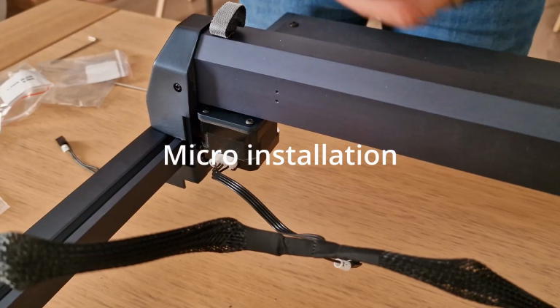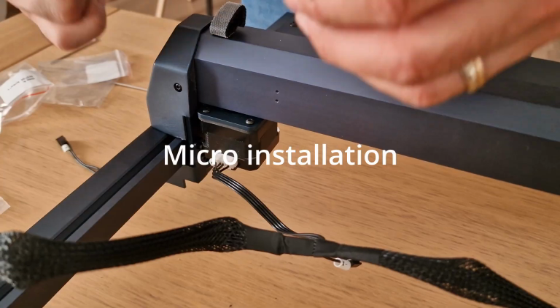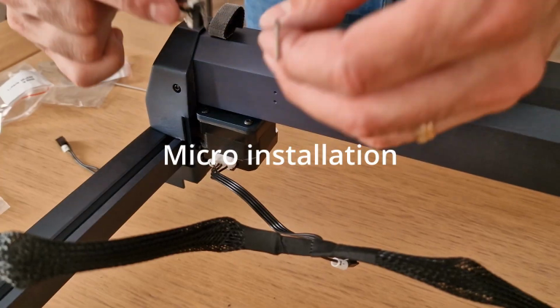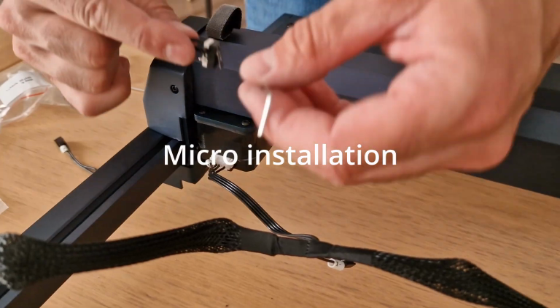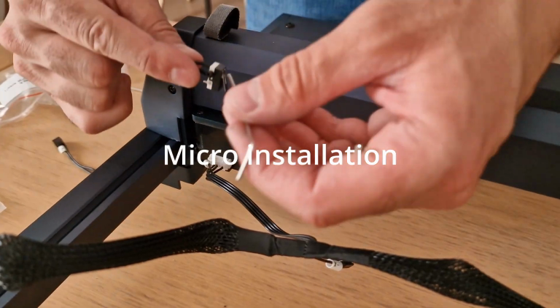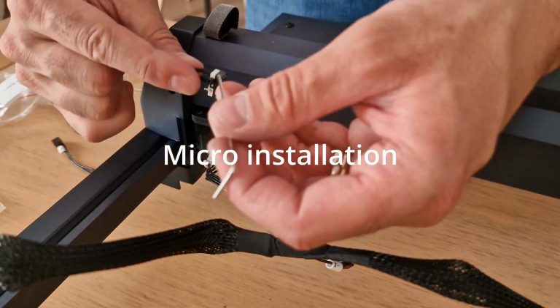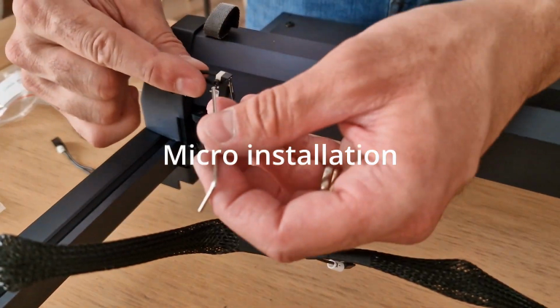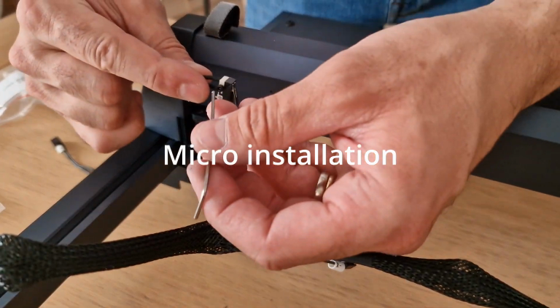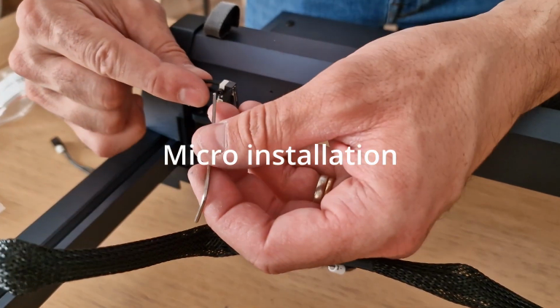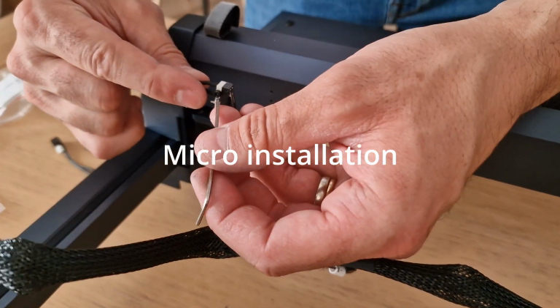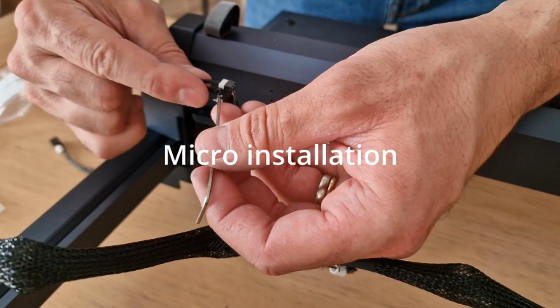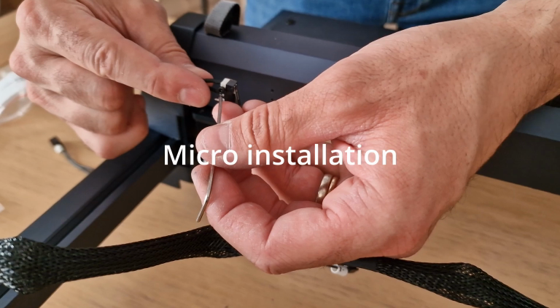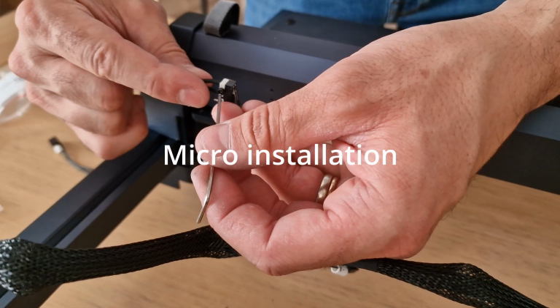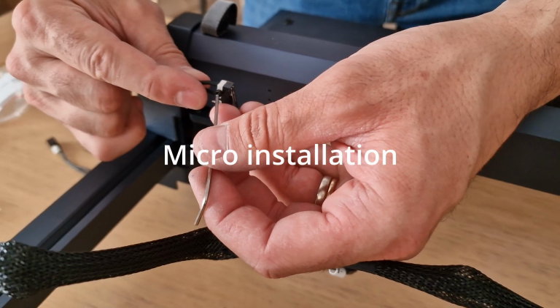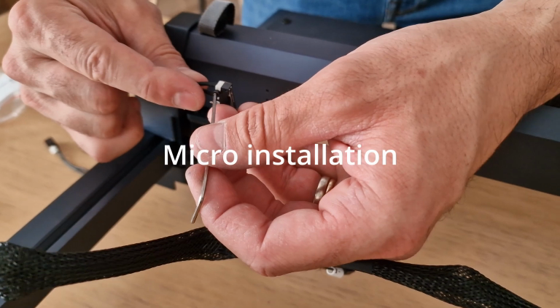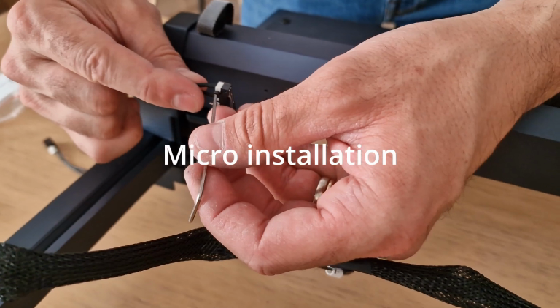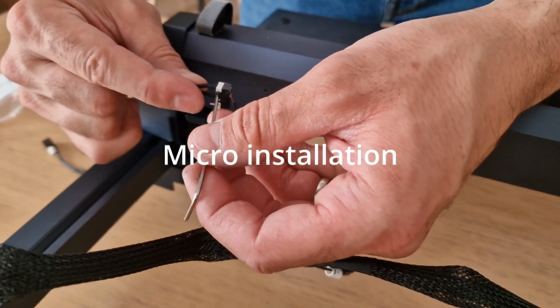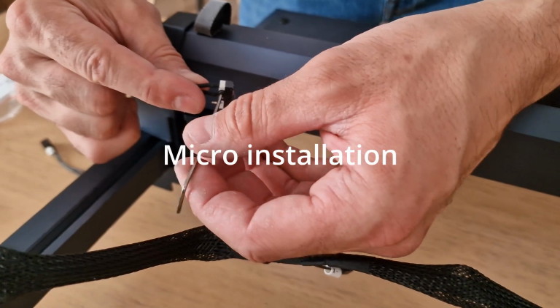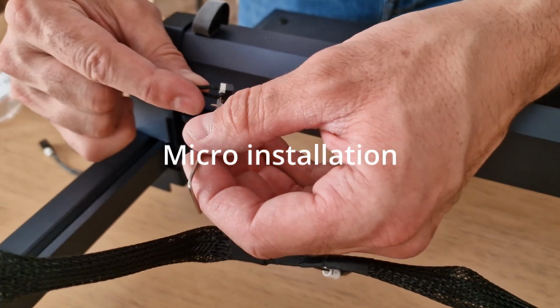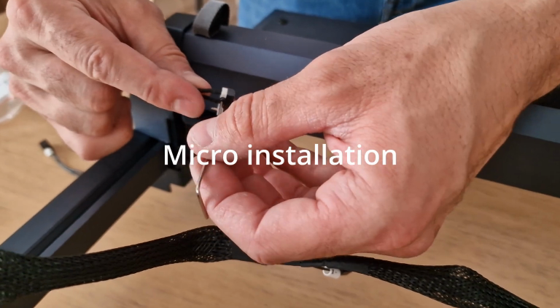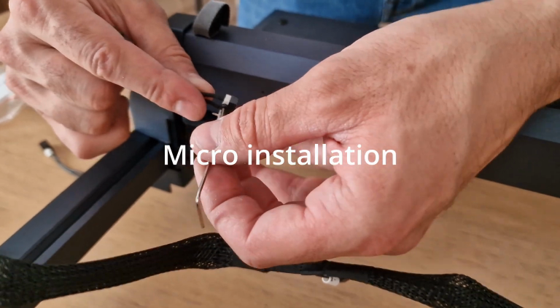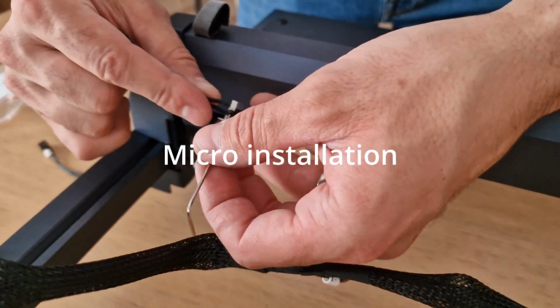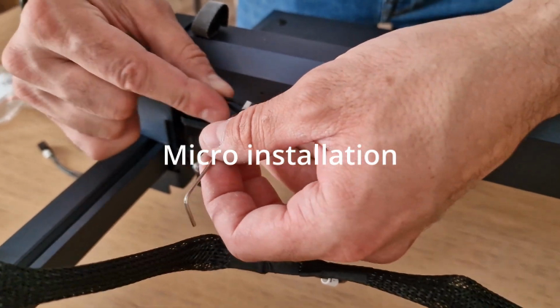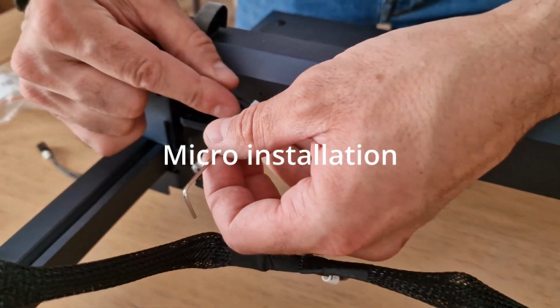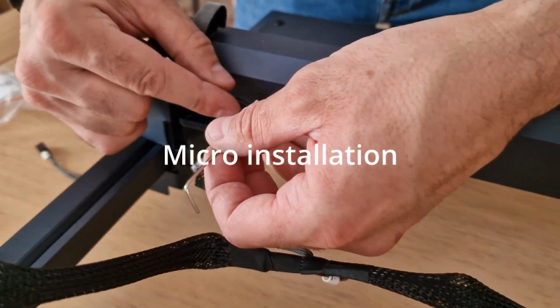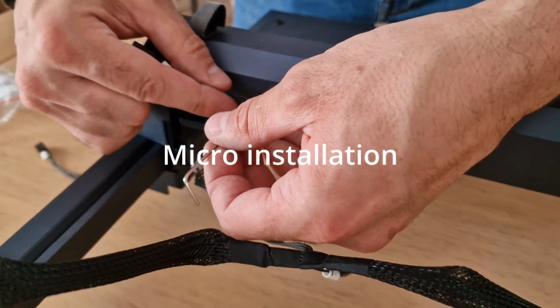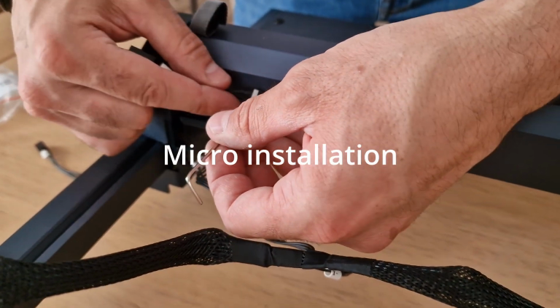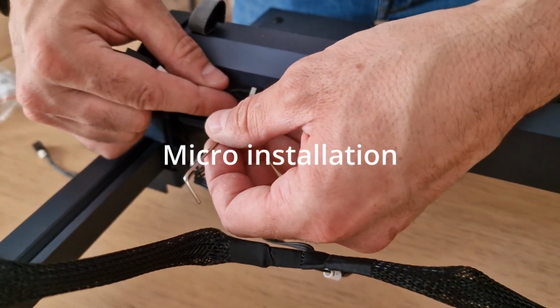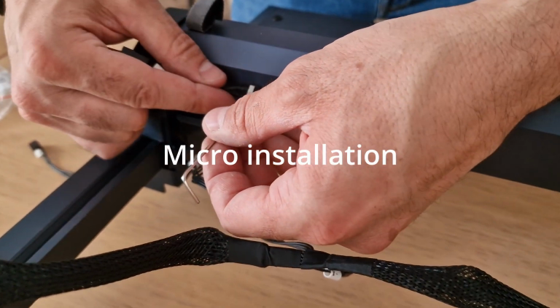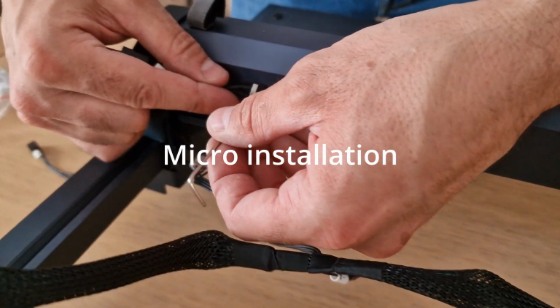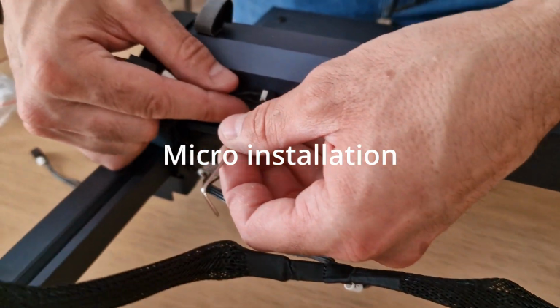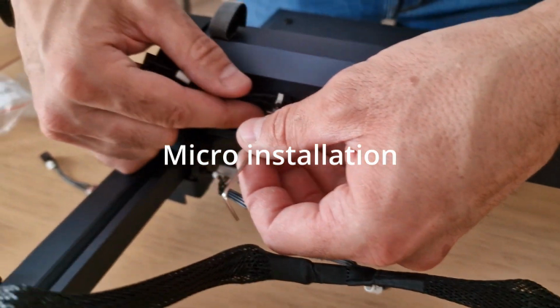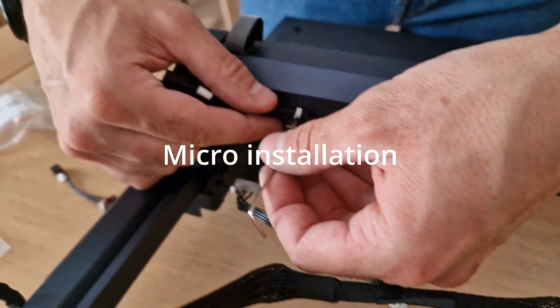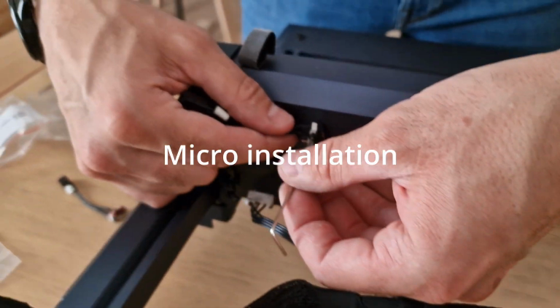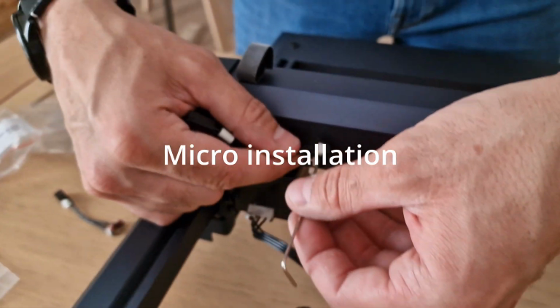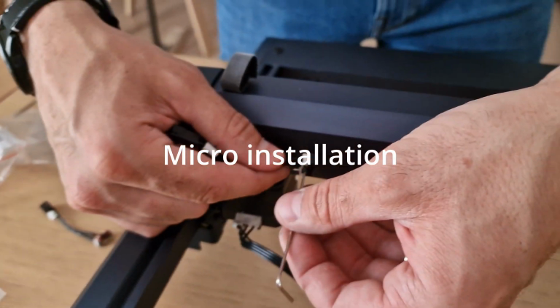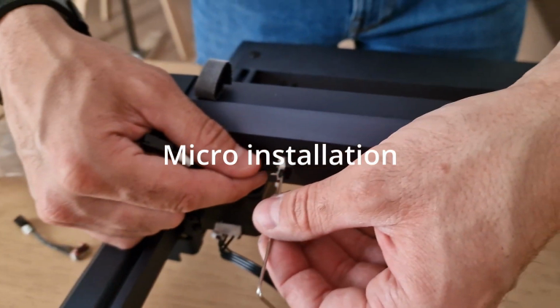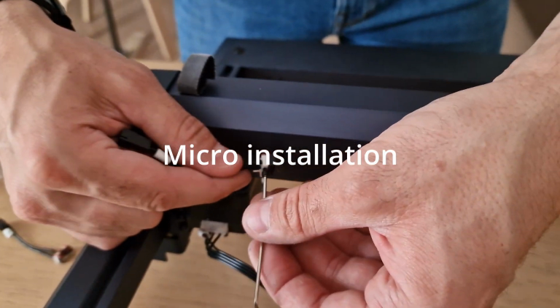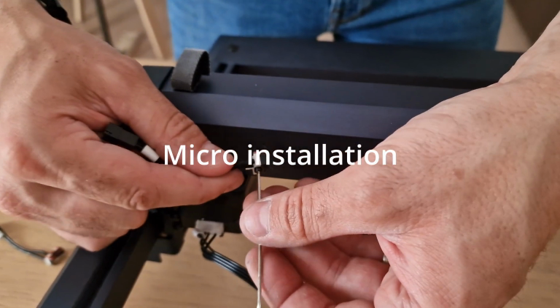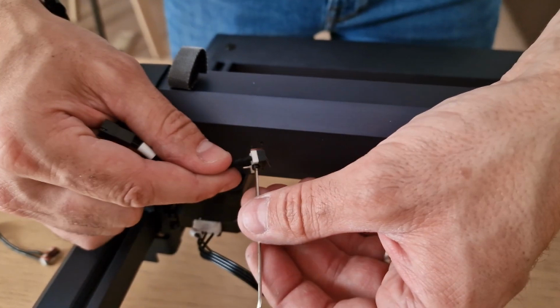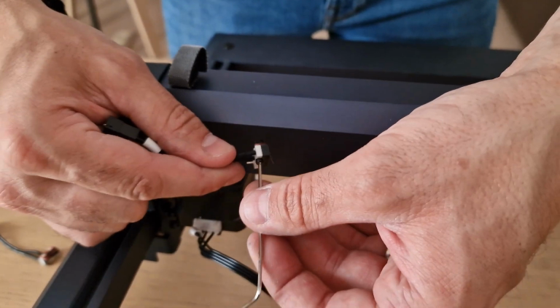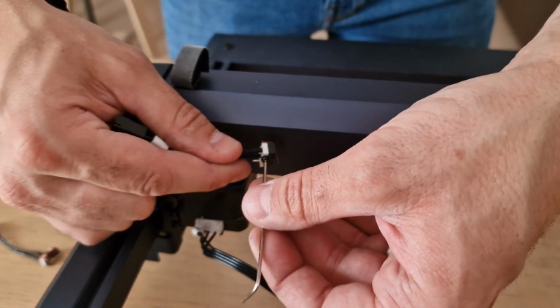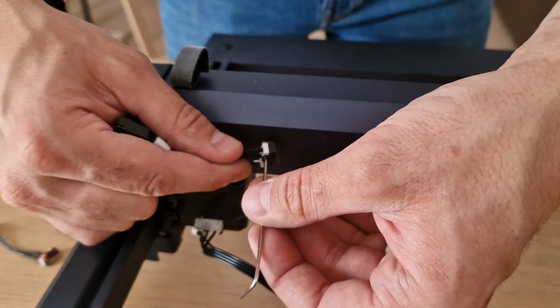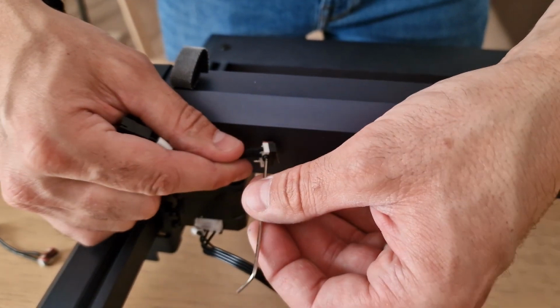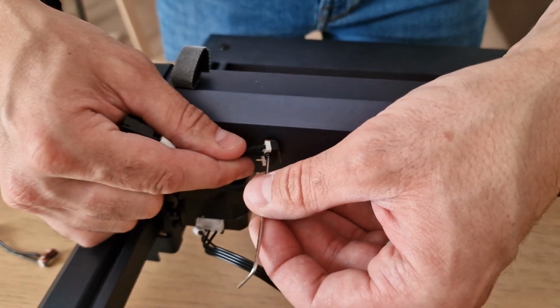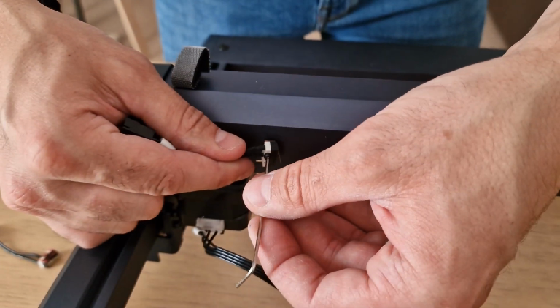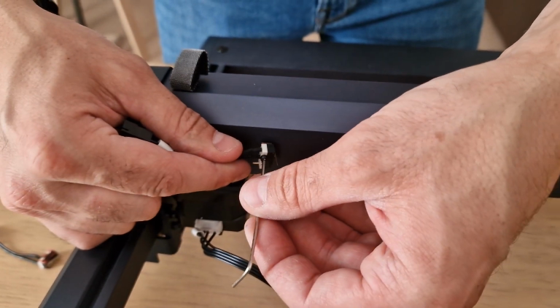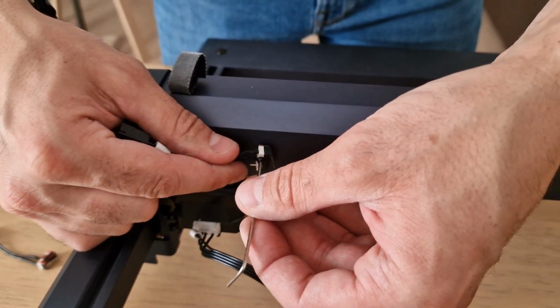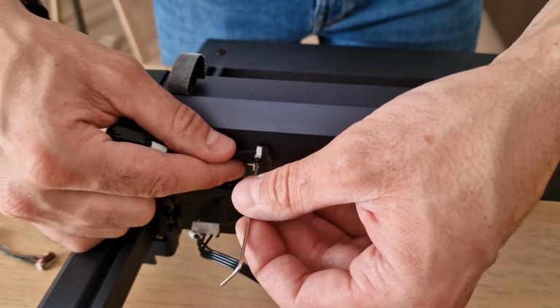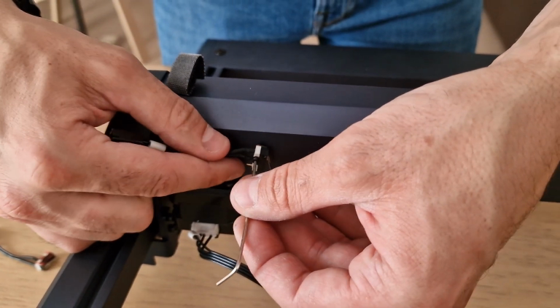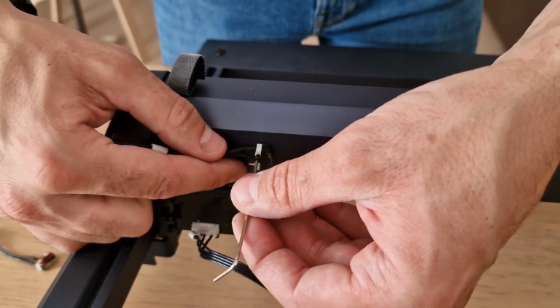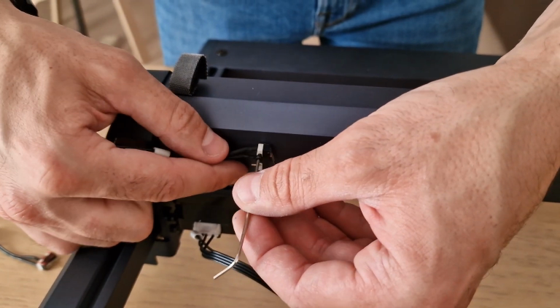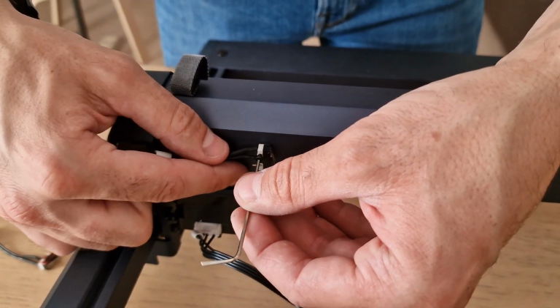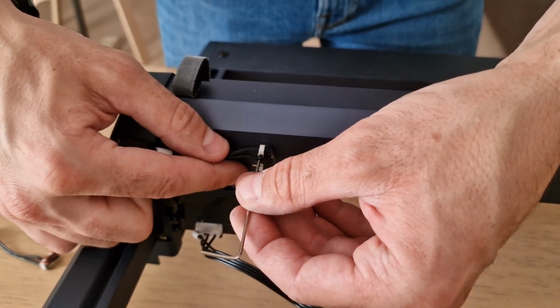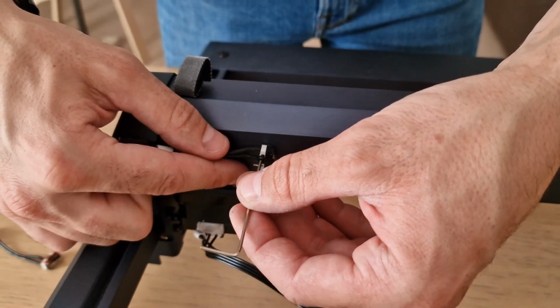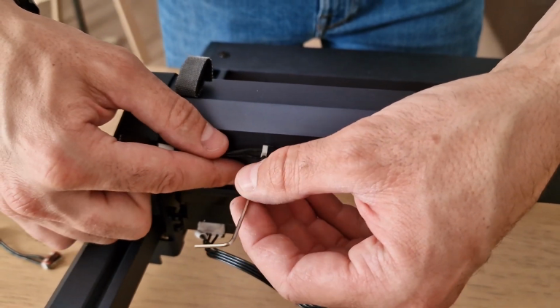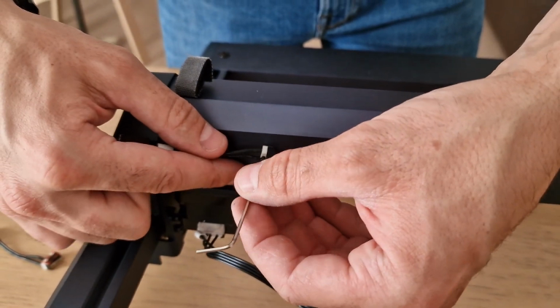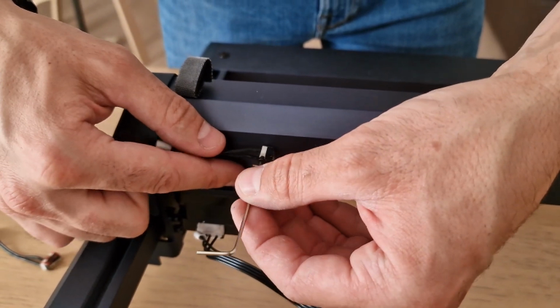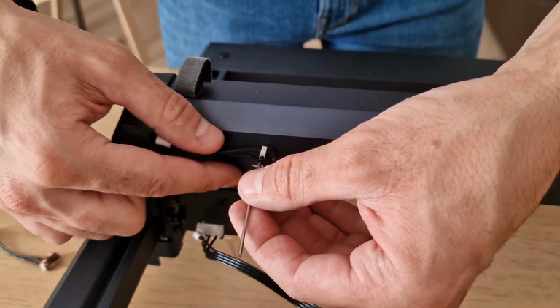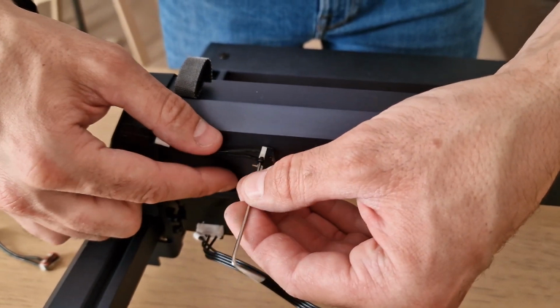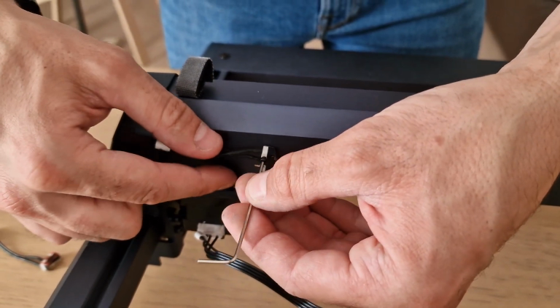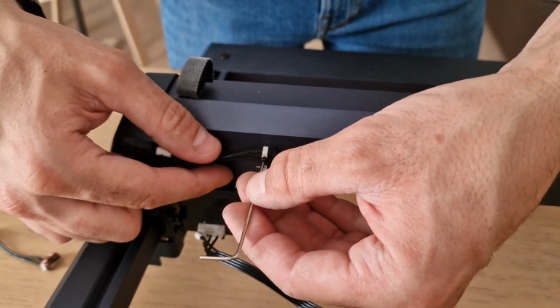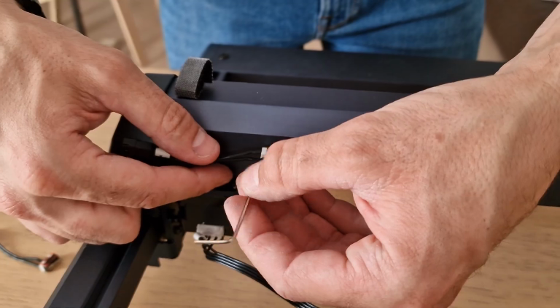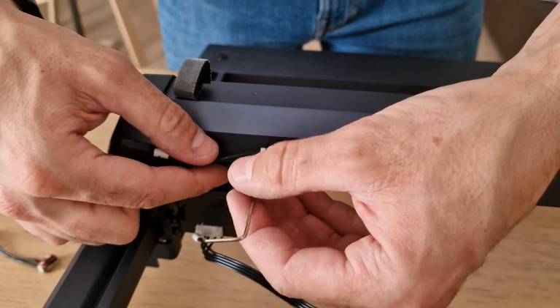This model has the home switch, so we proceed with installation using two small screws in pre-formed holes and one connector.